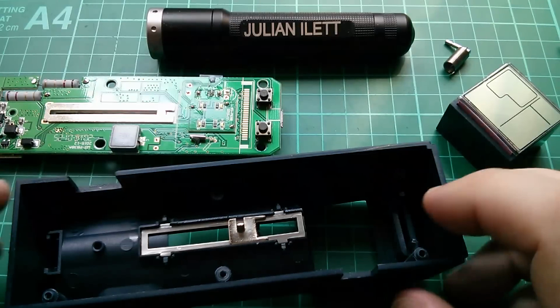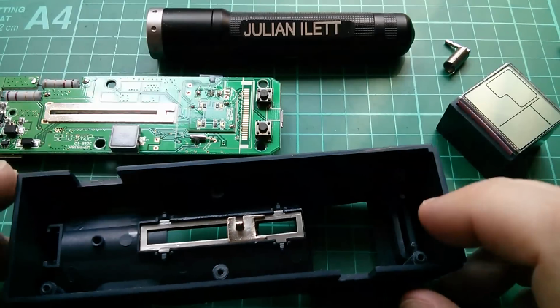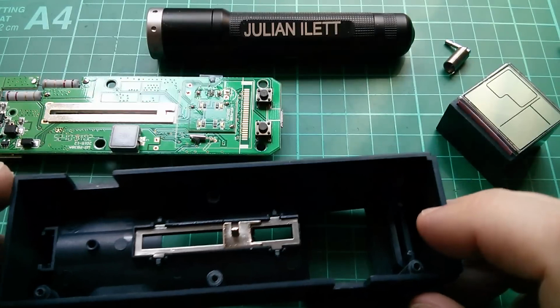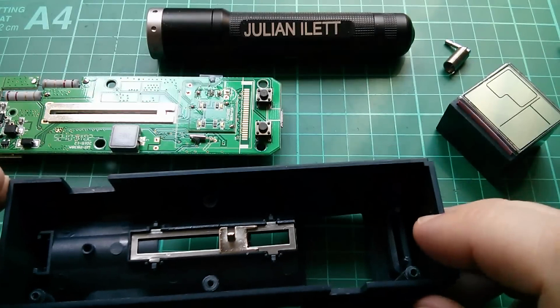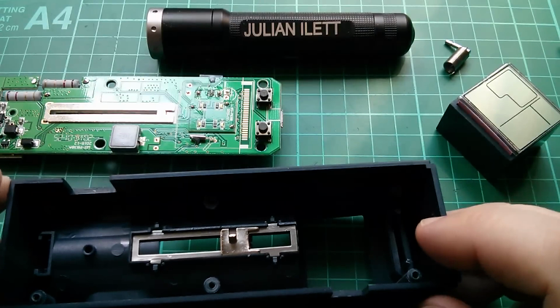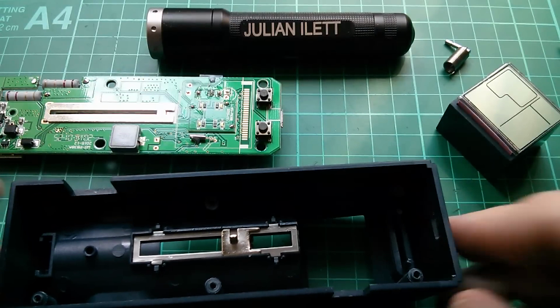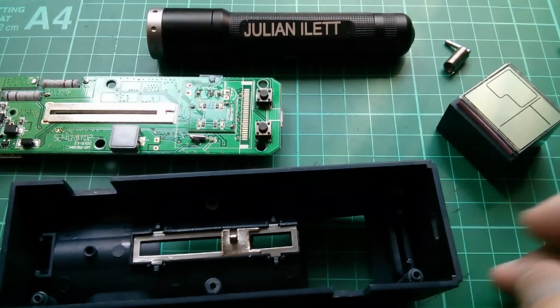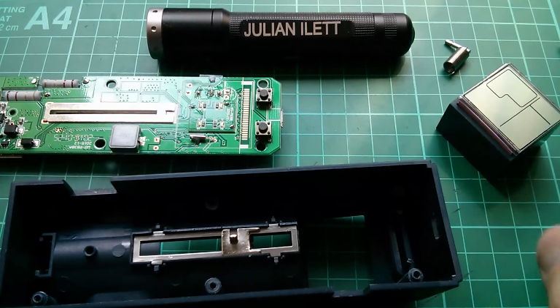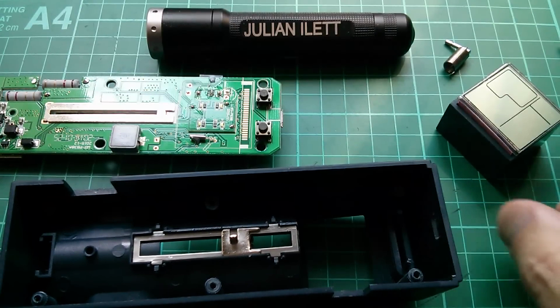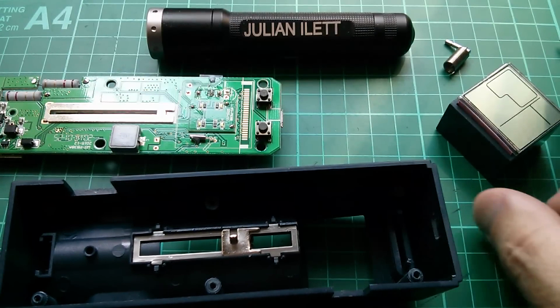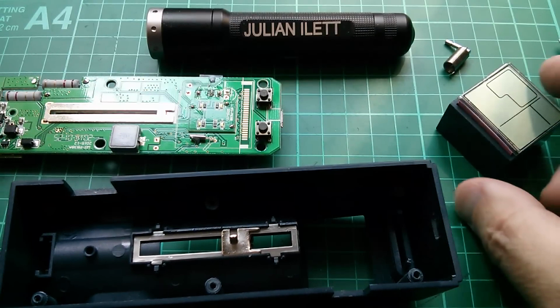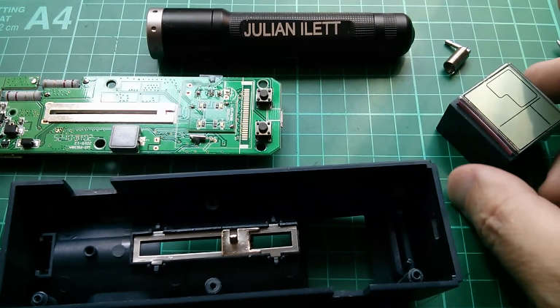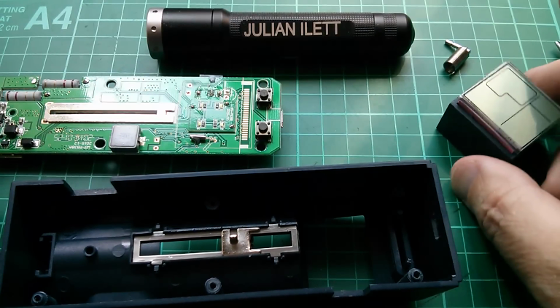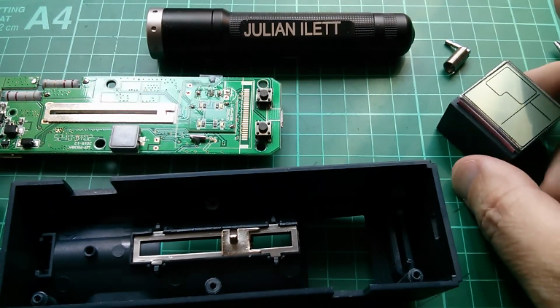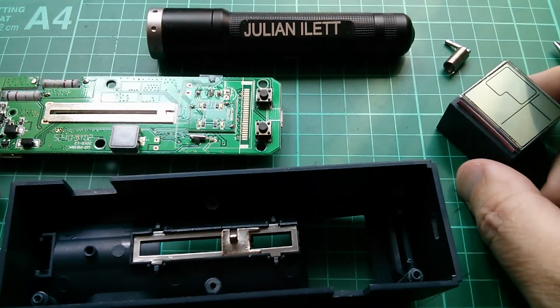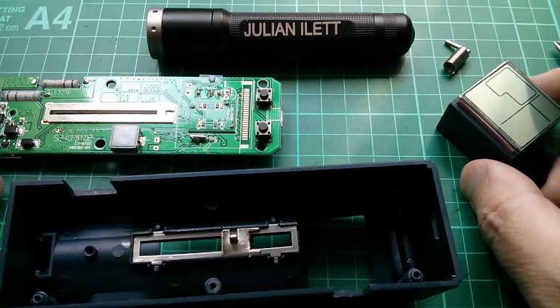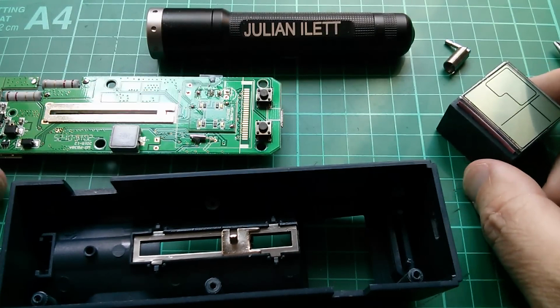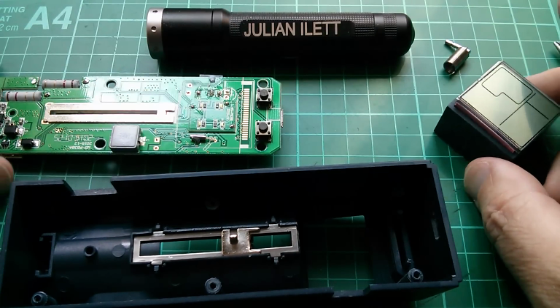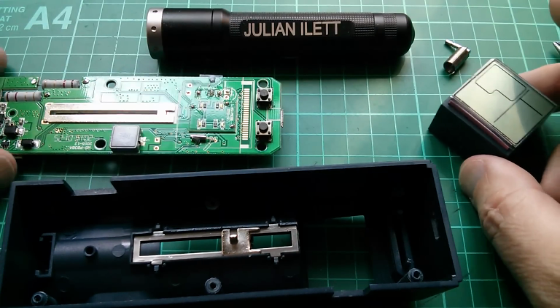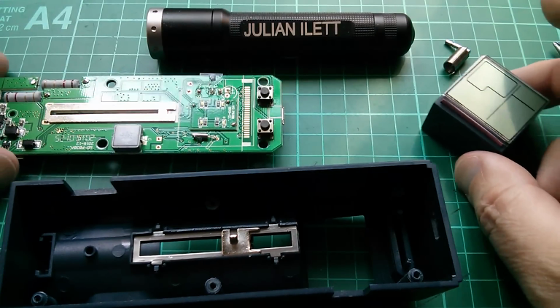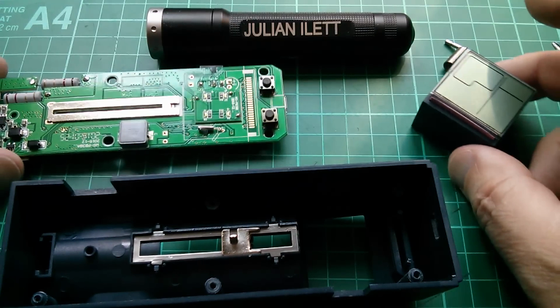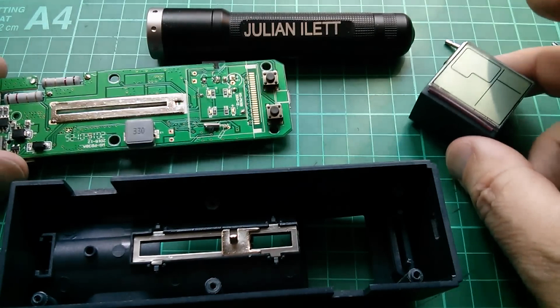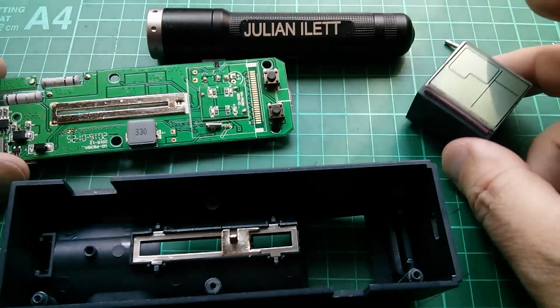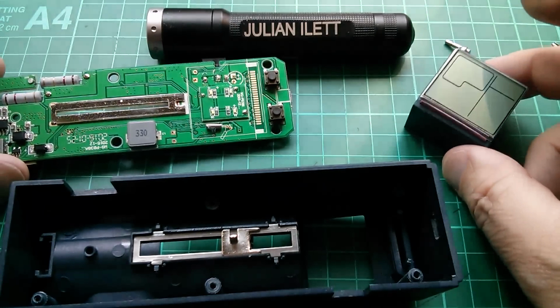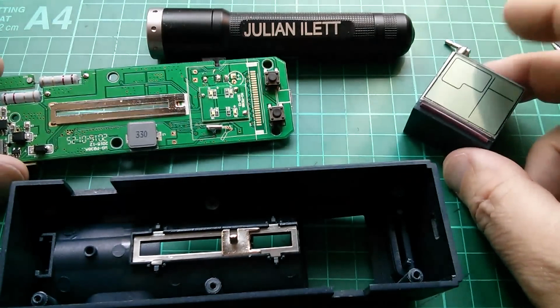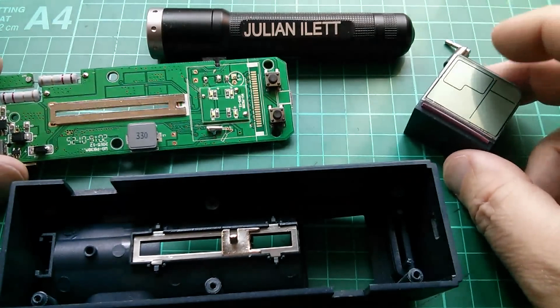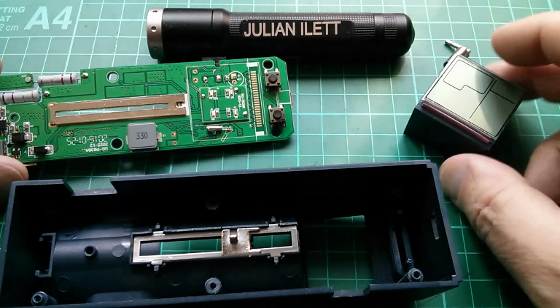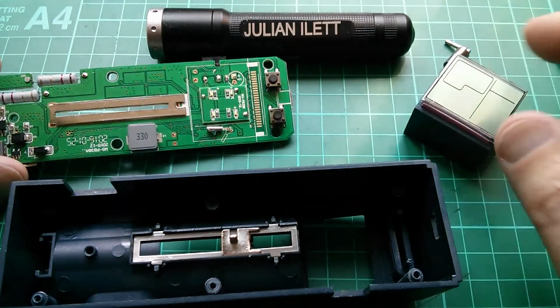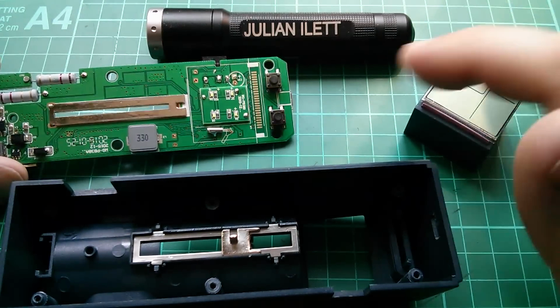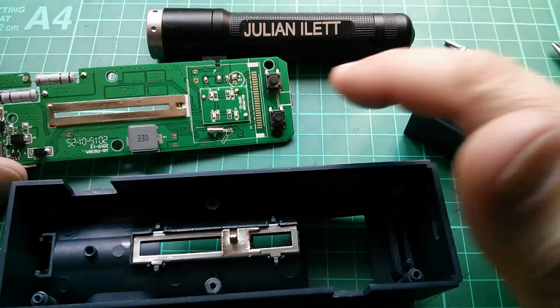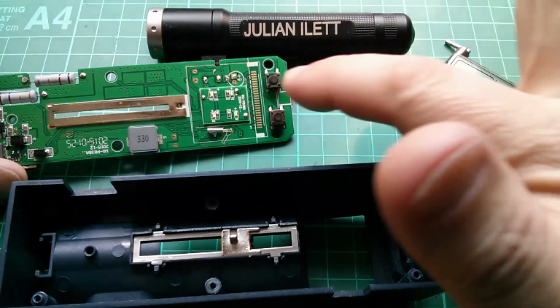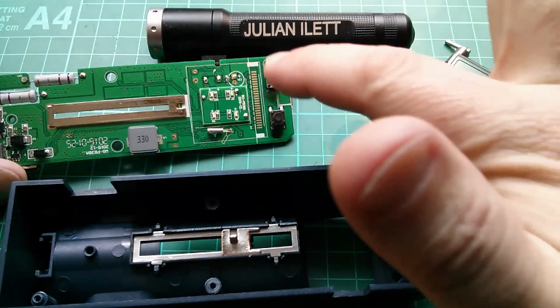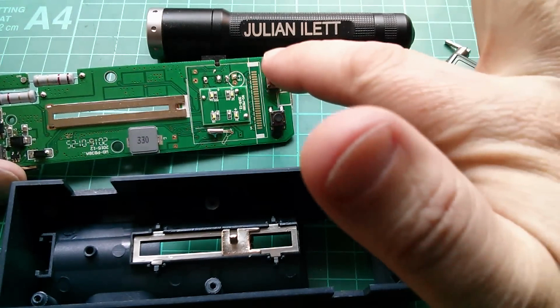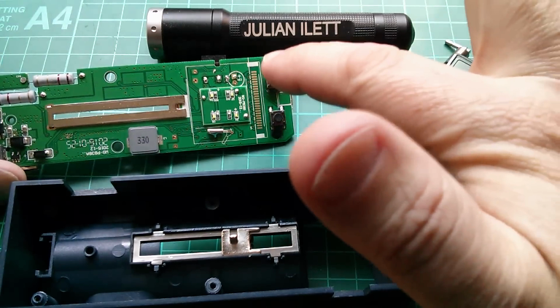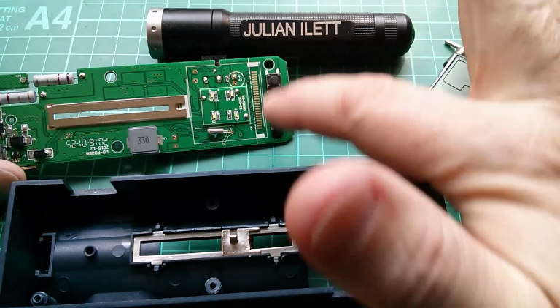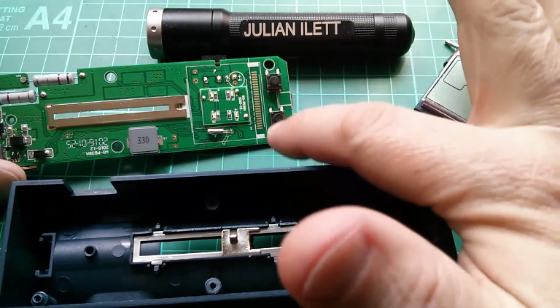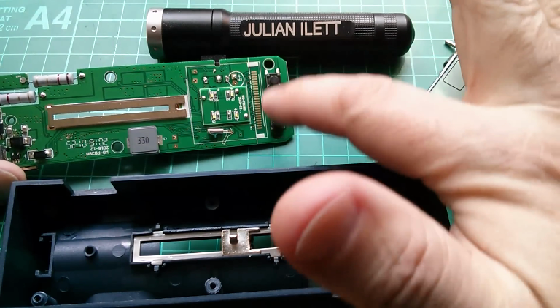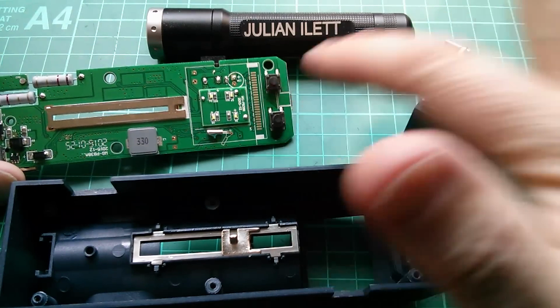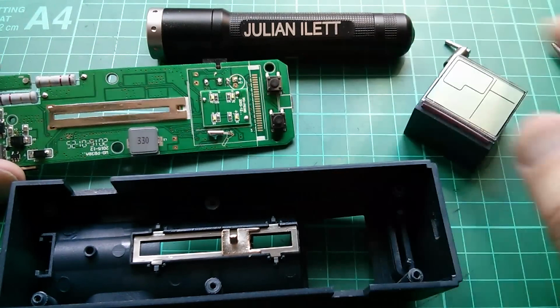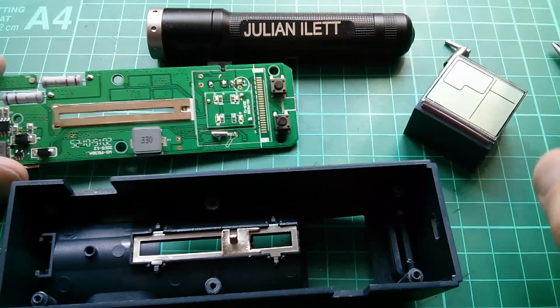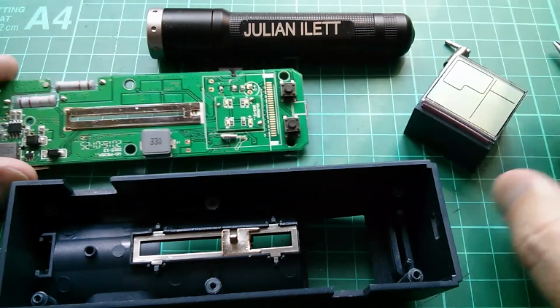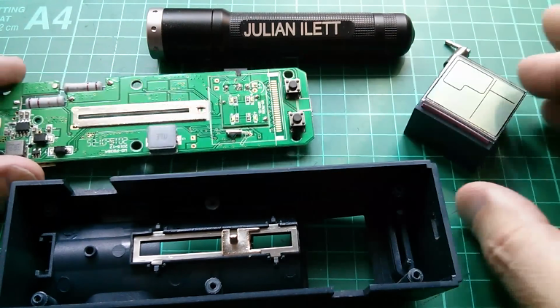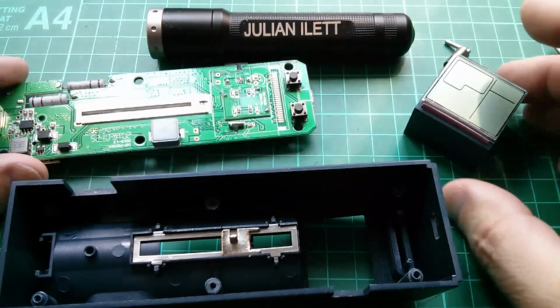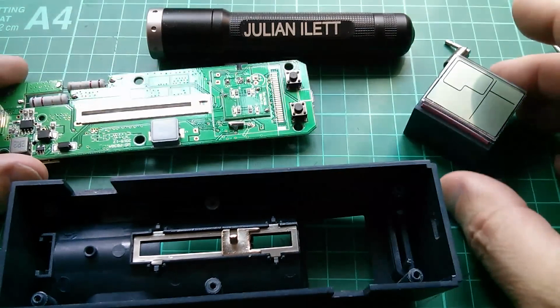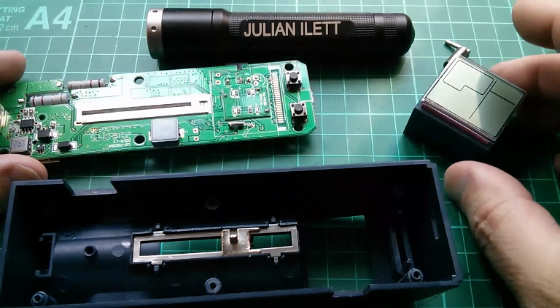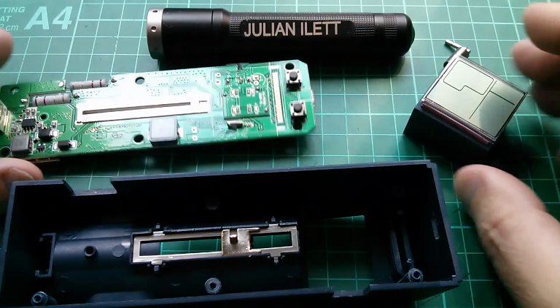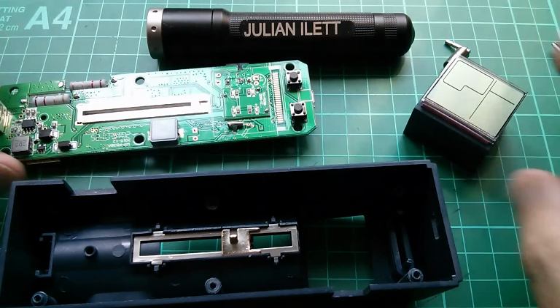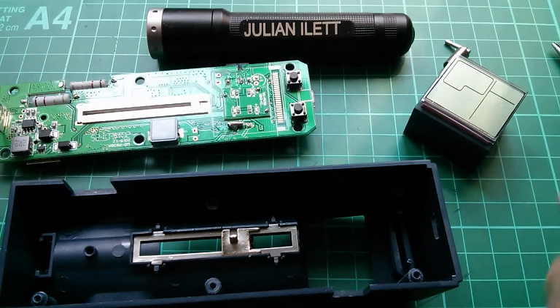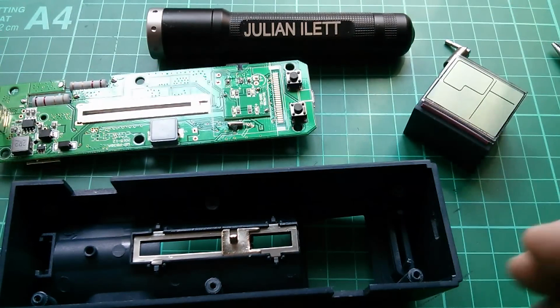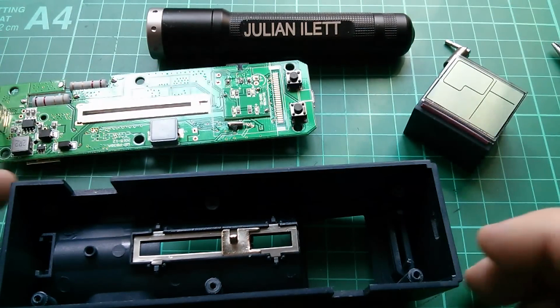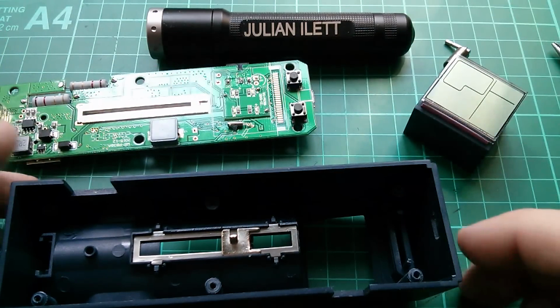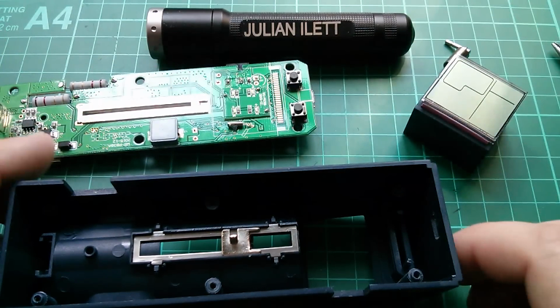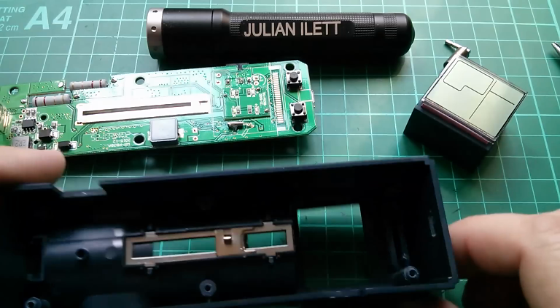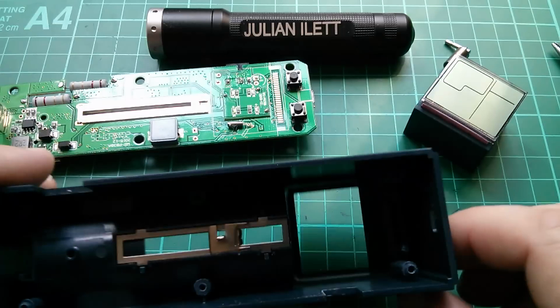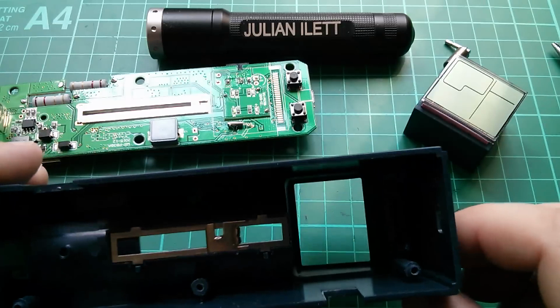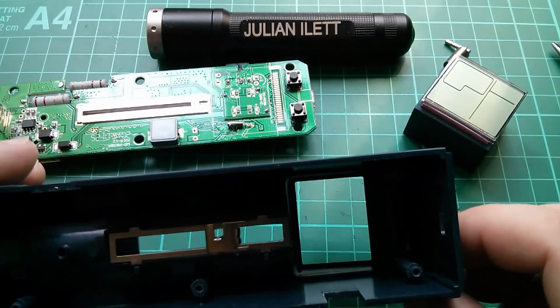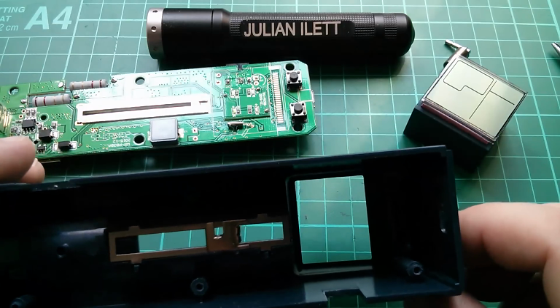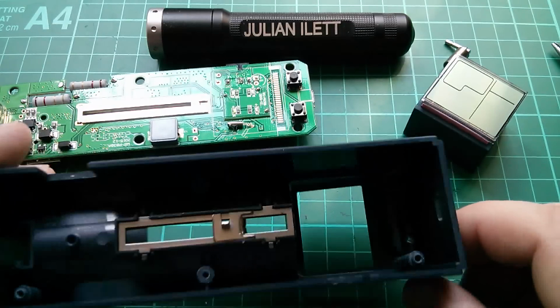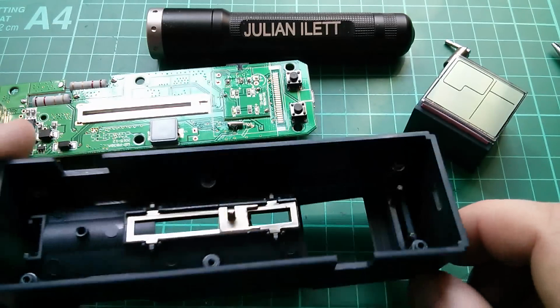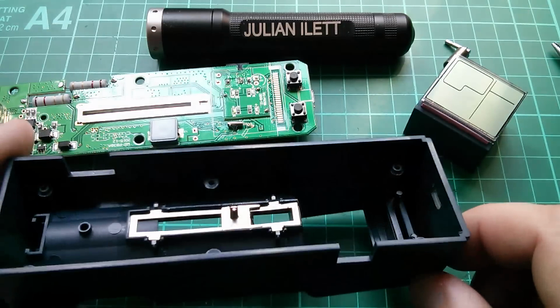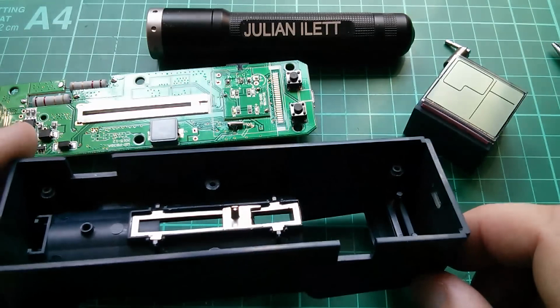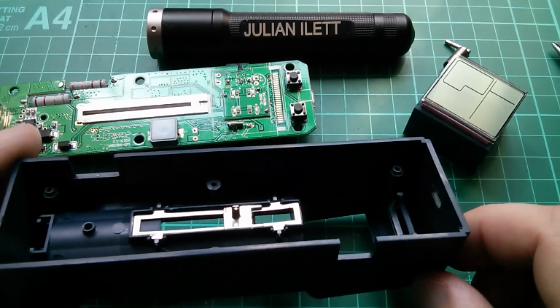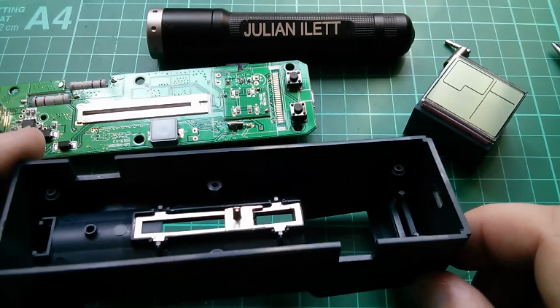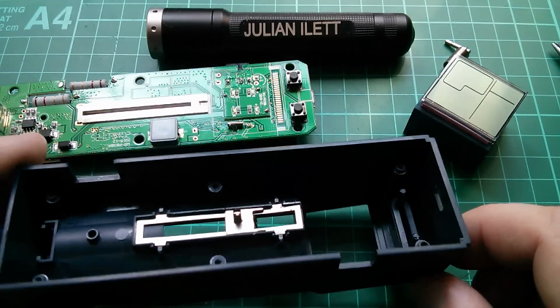This regulator is an HT7530, a 100 milliamp LDO regulator, which I'm guessing takes 5 volts down to either 3 or 3.3 volts for the main chip and probably also the LCD.